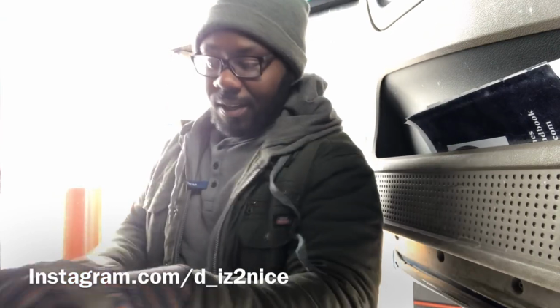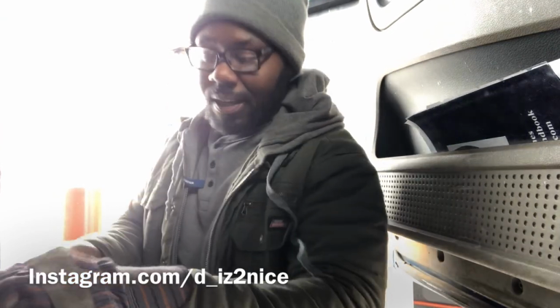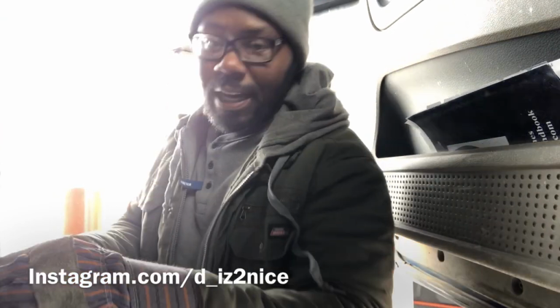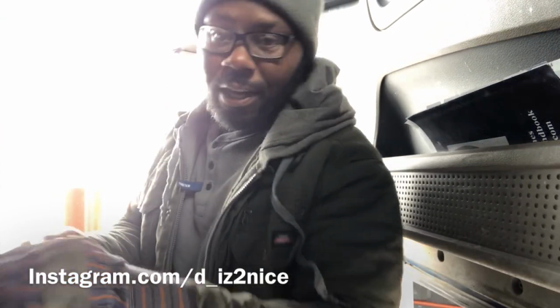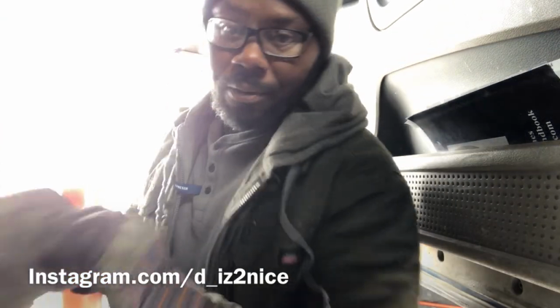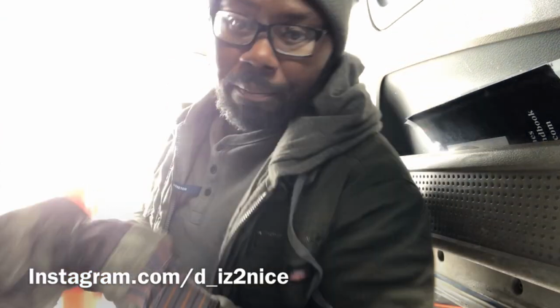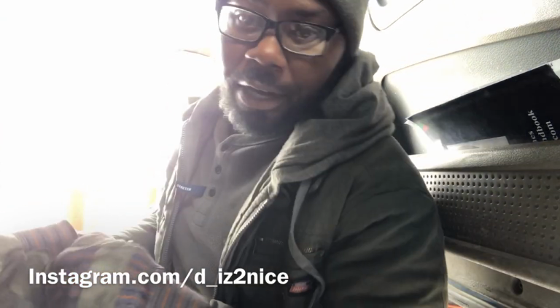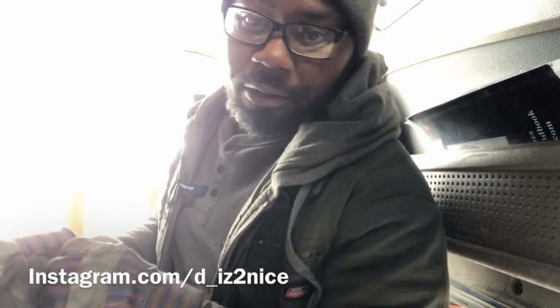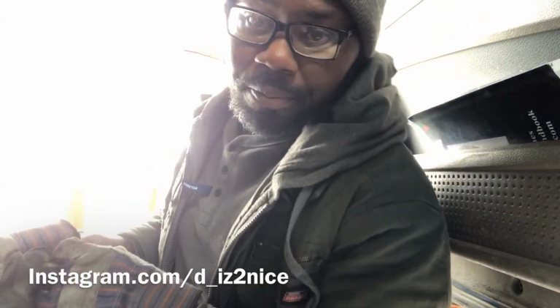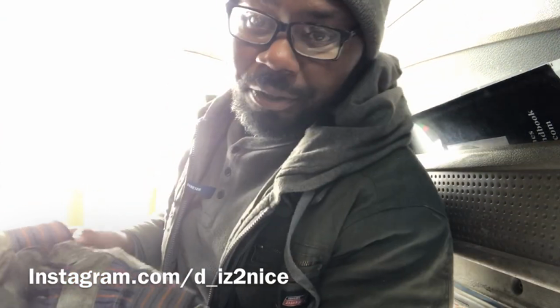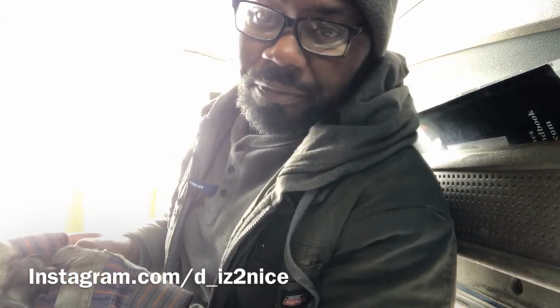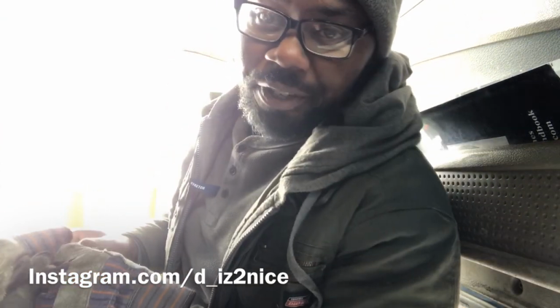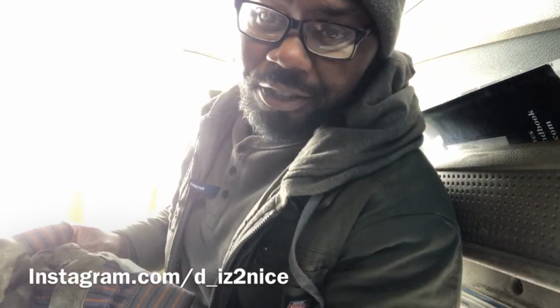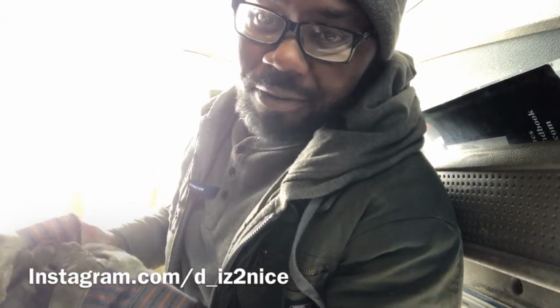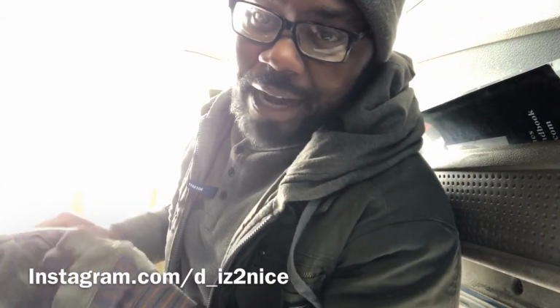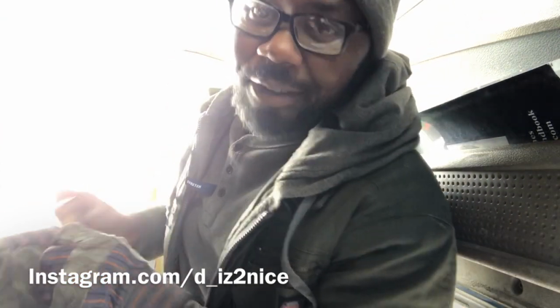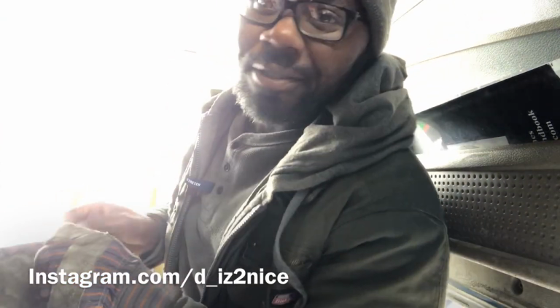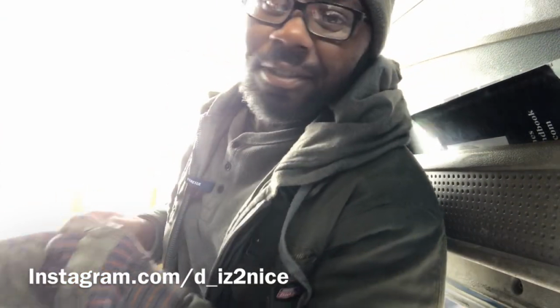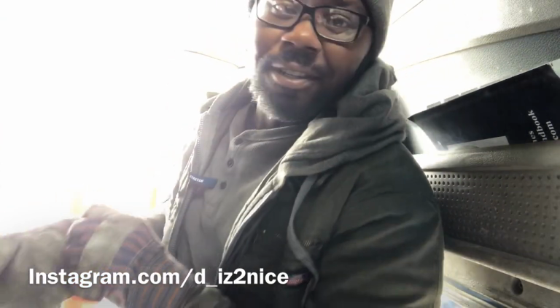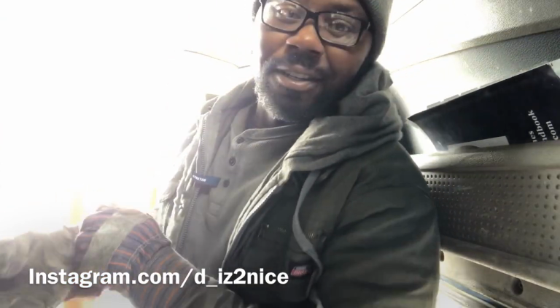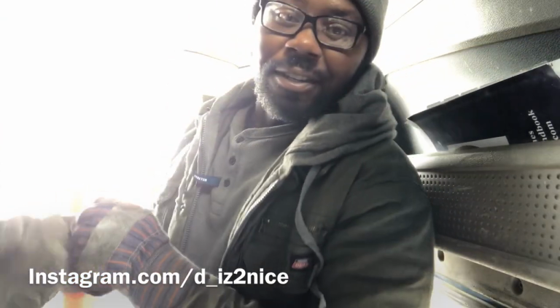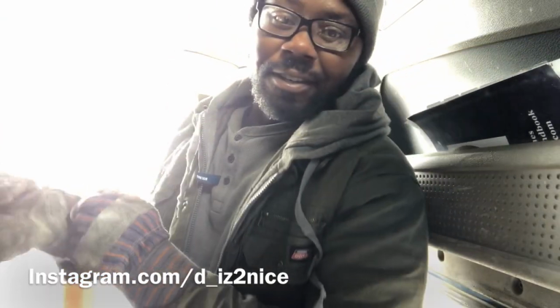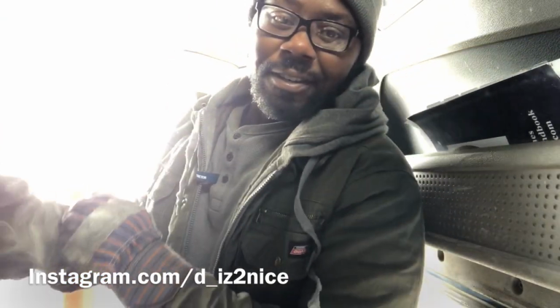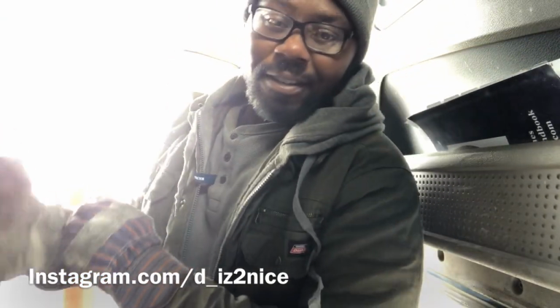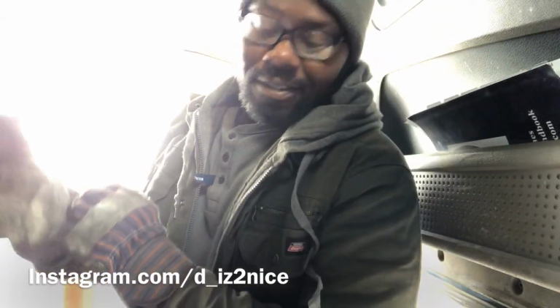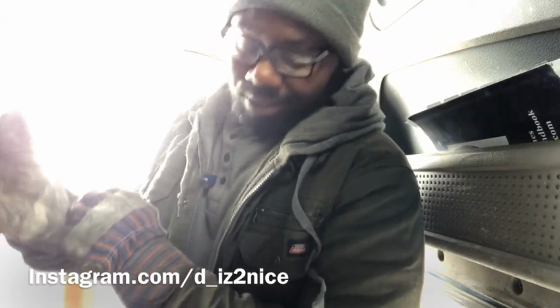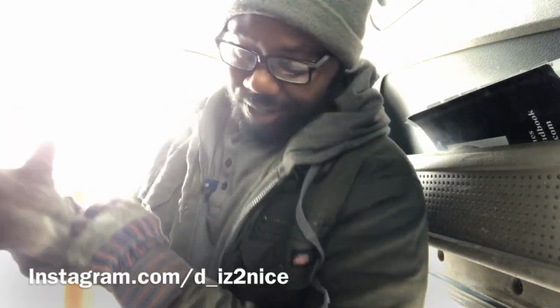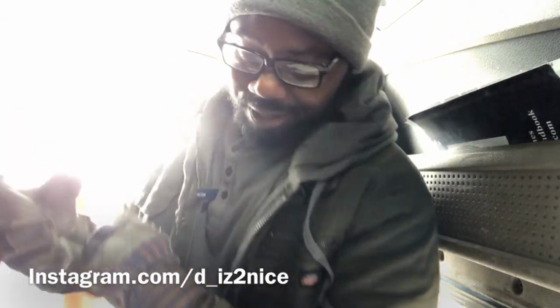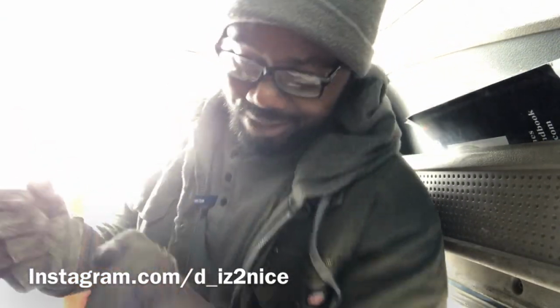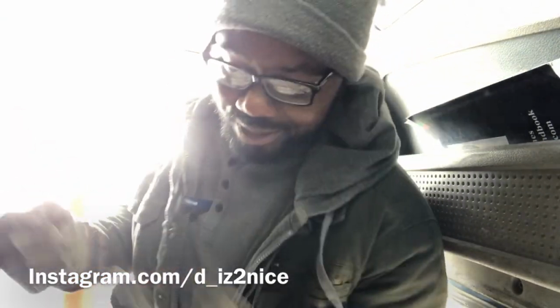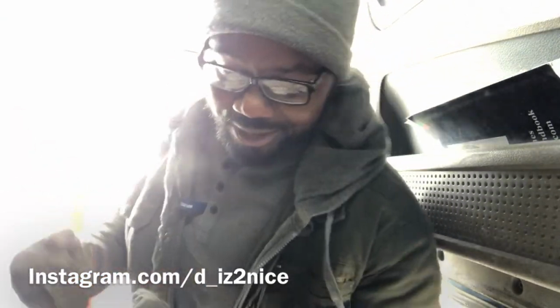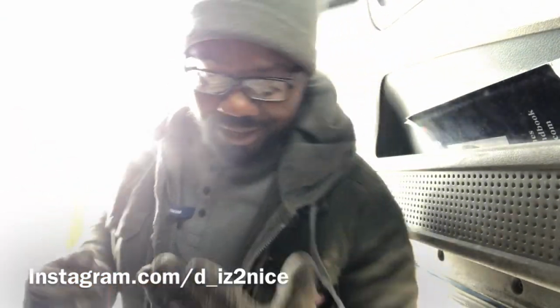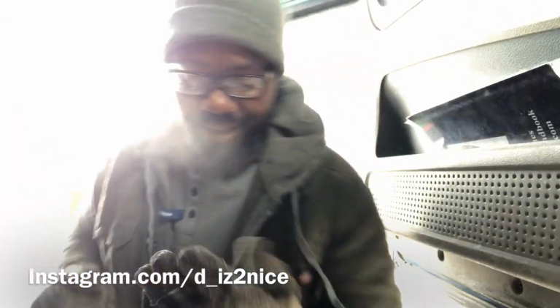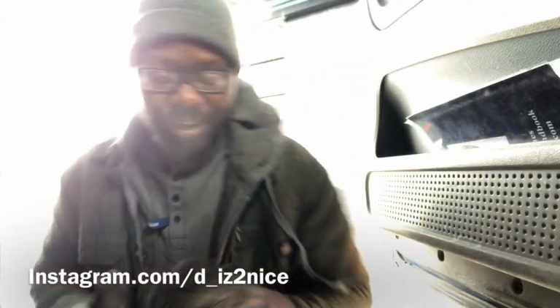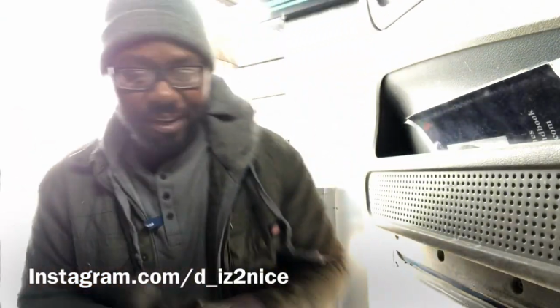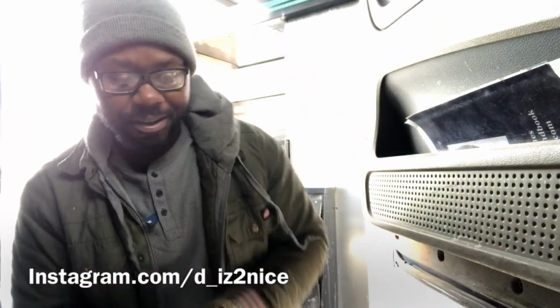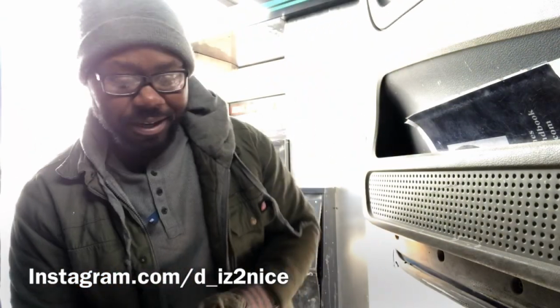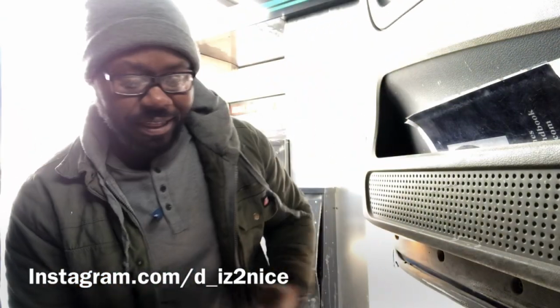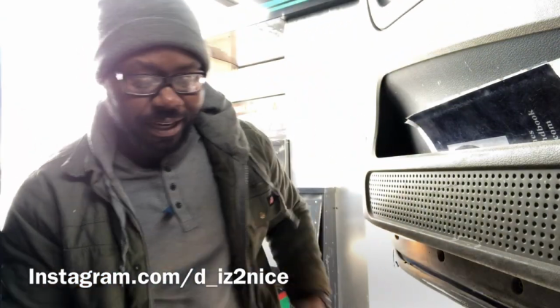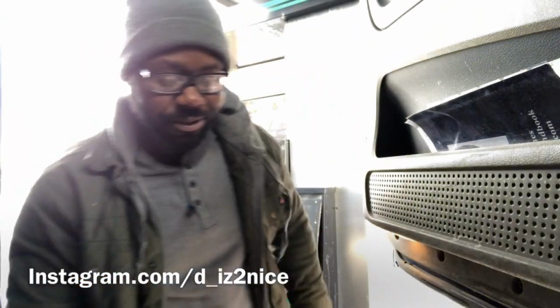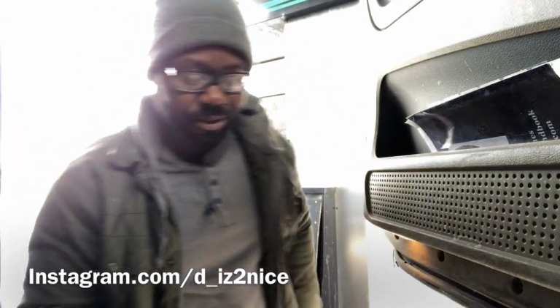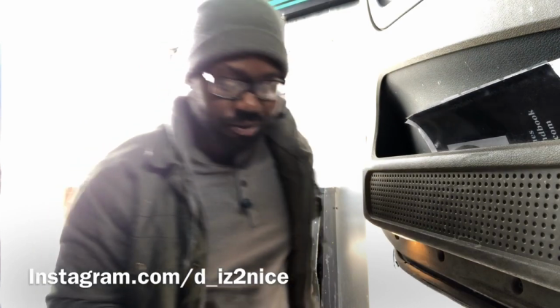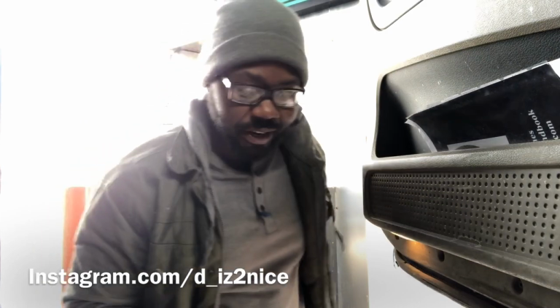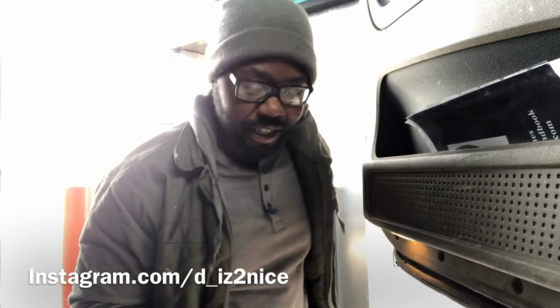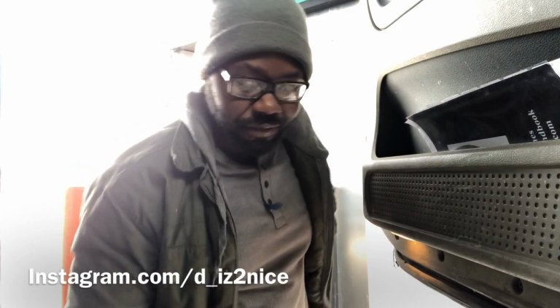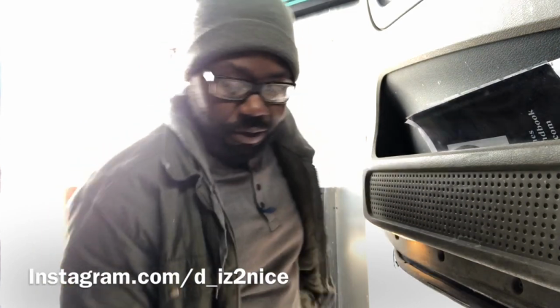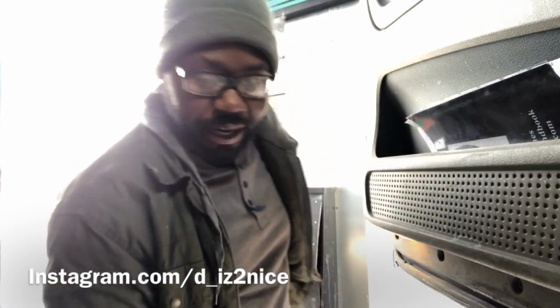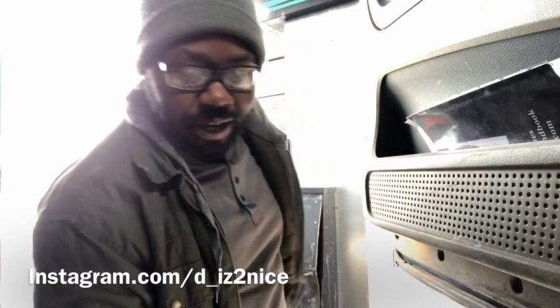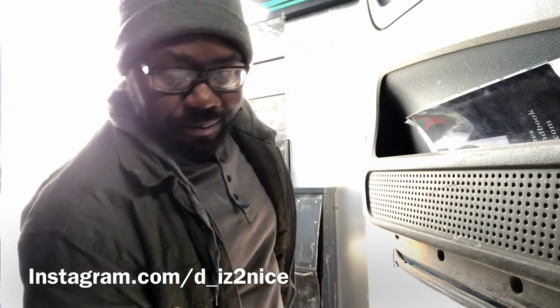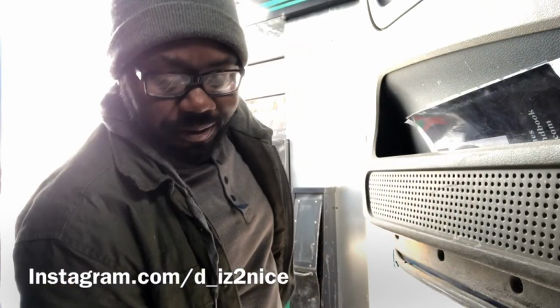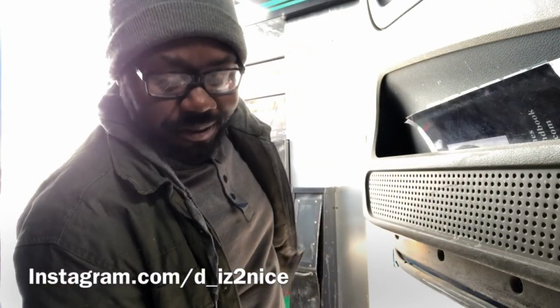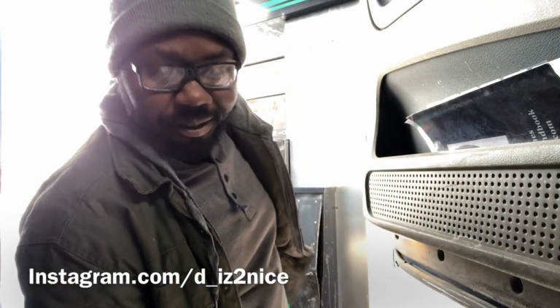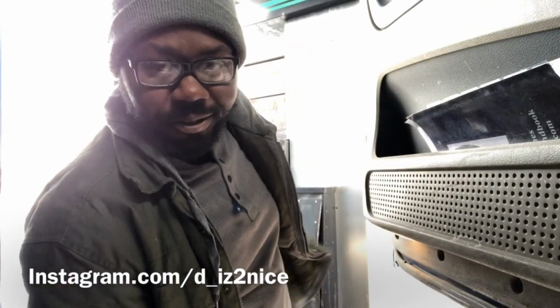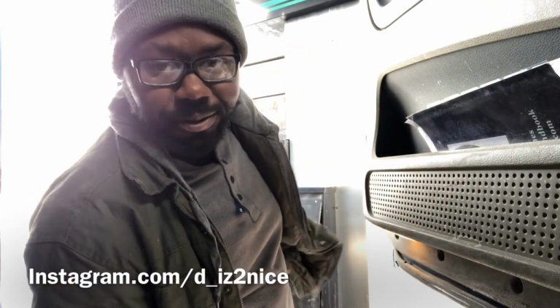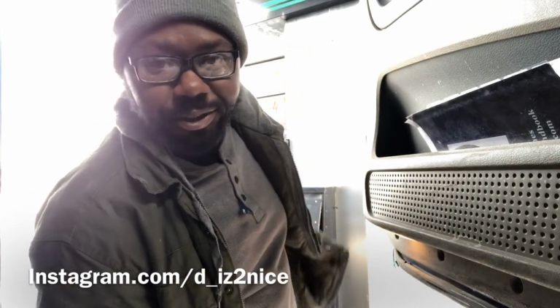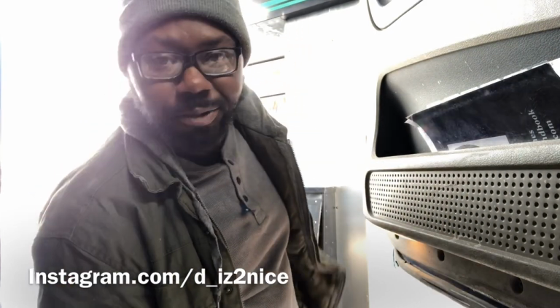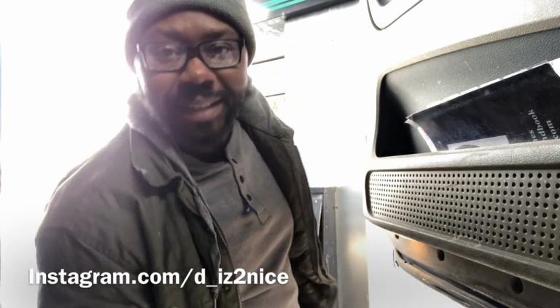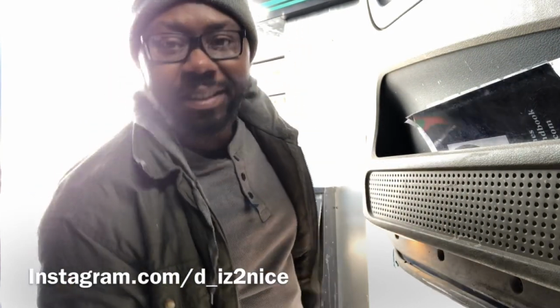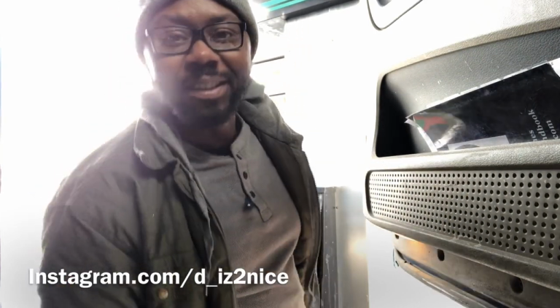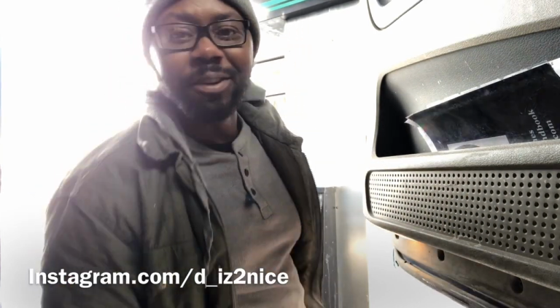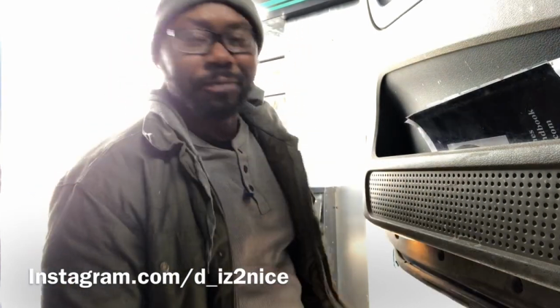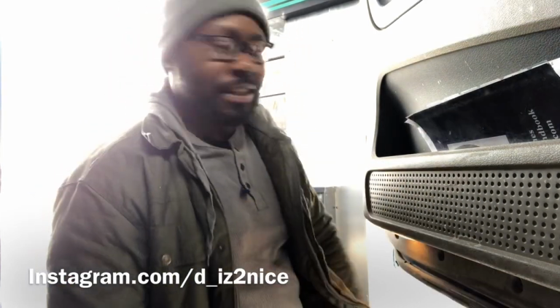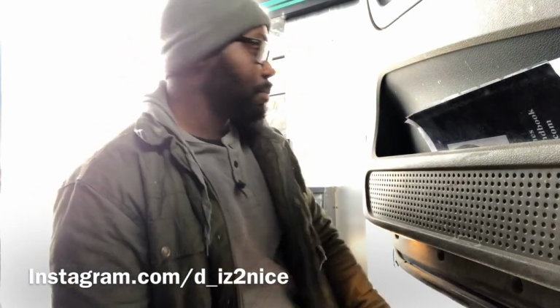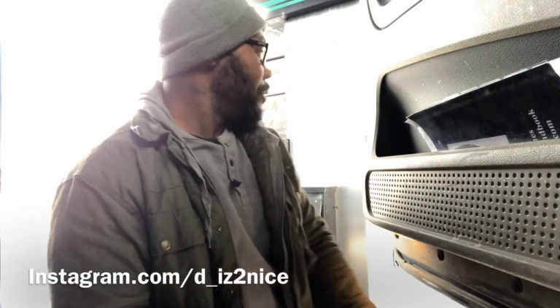Hey, Melton put a video out. I think it's on the Transflow app, it's on YouTube. I've seen it on Facebook.